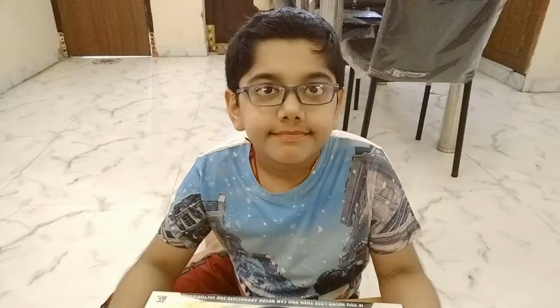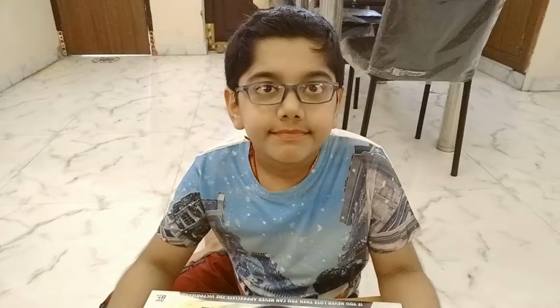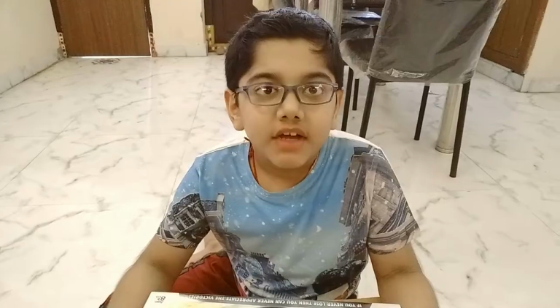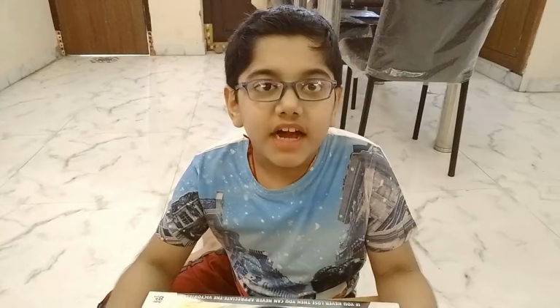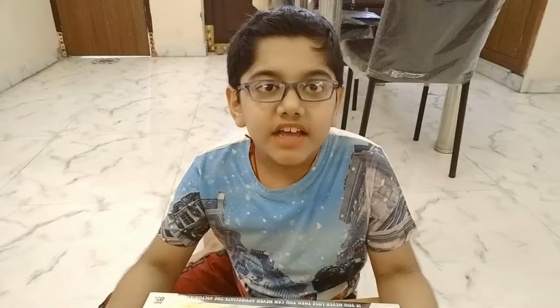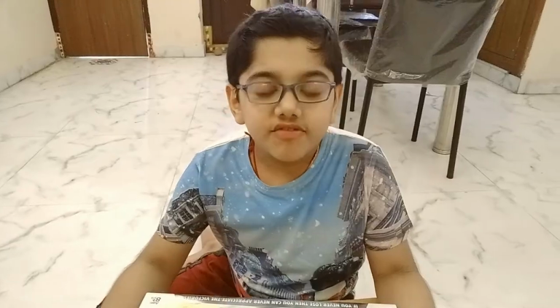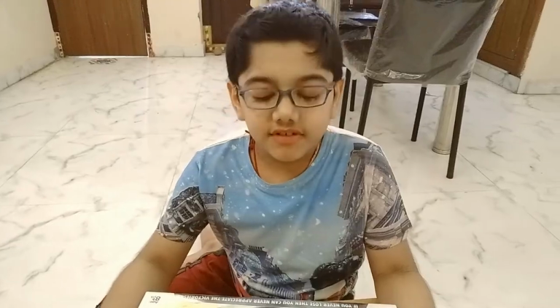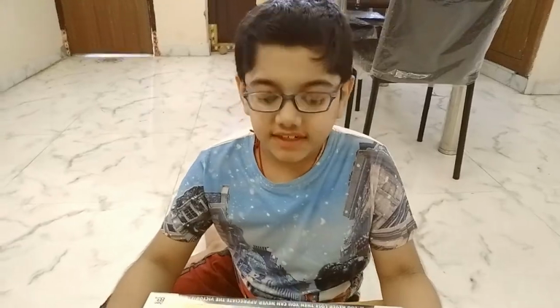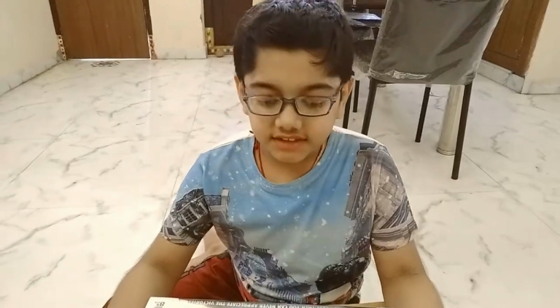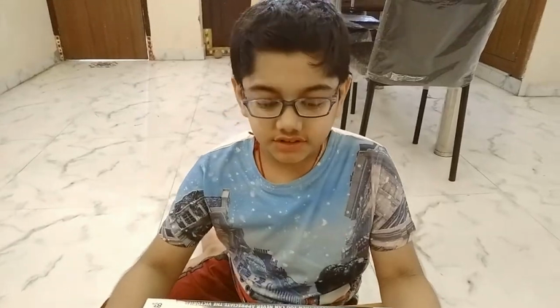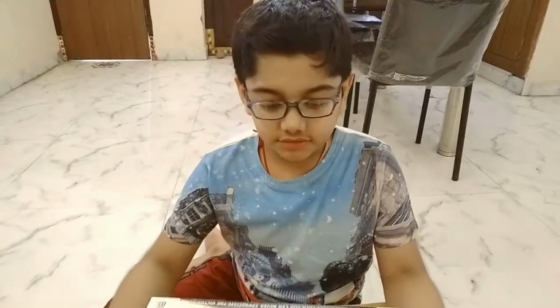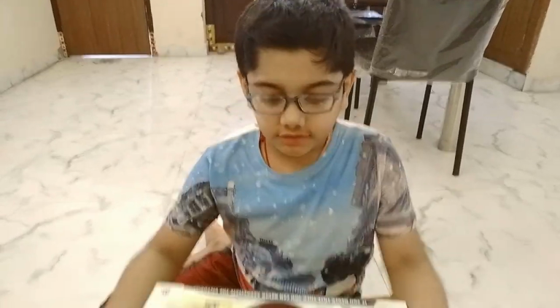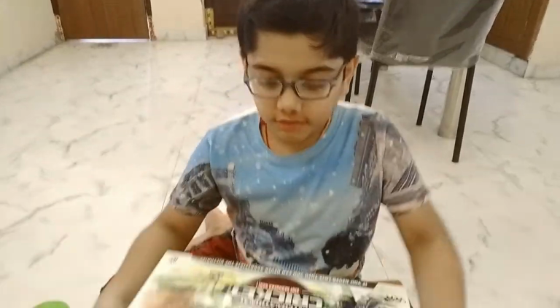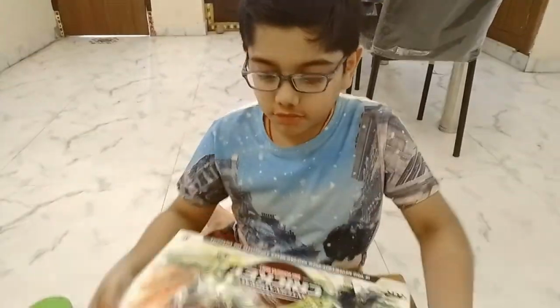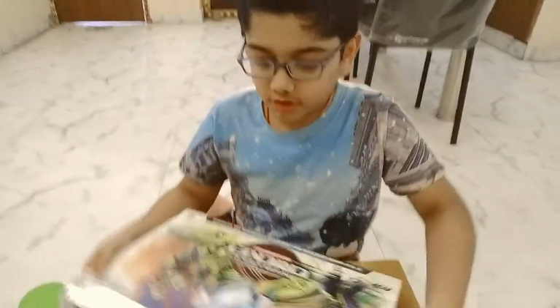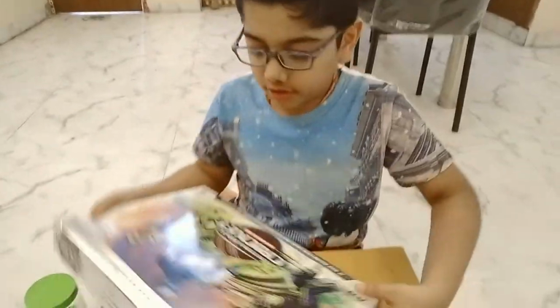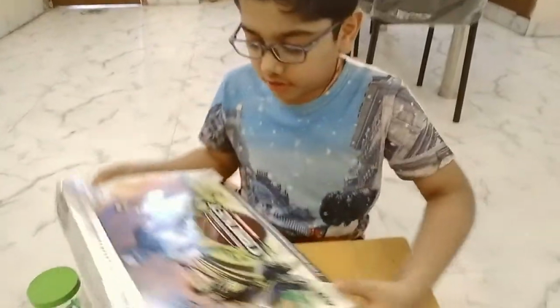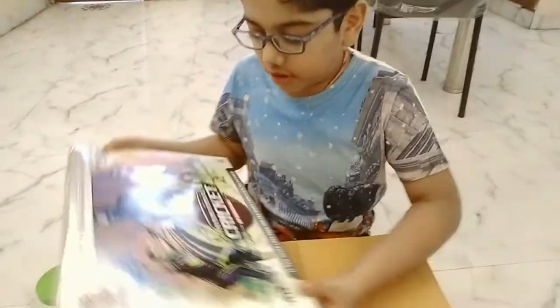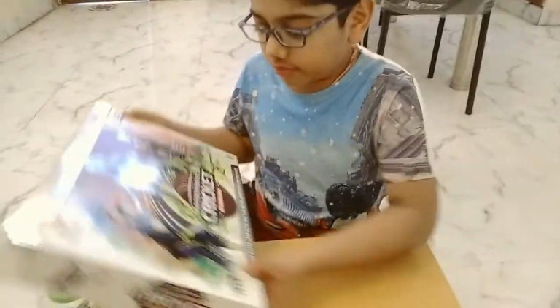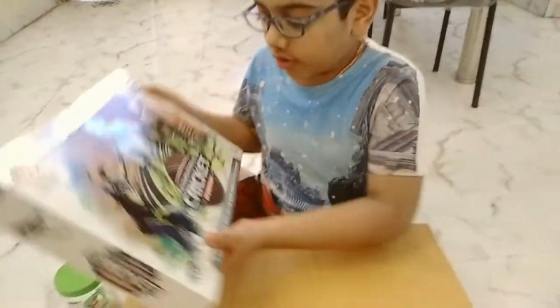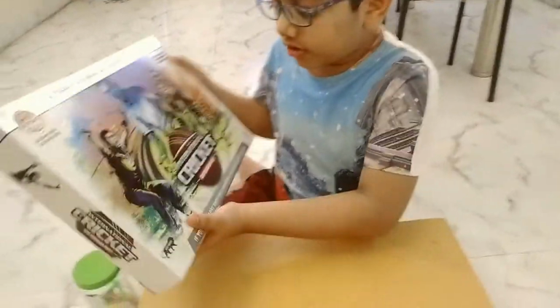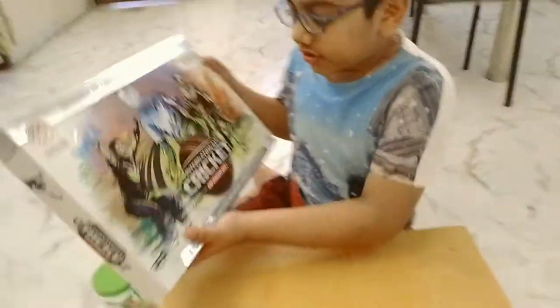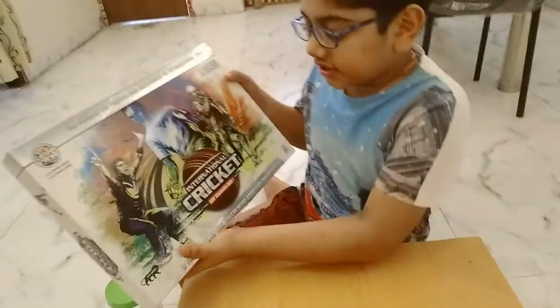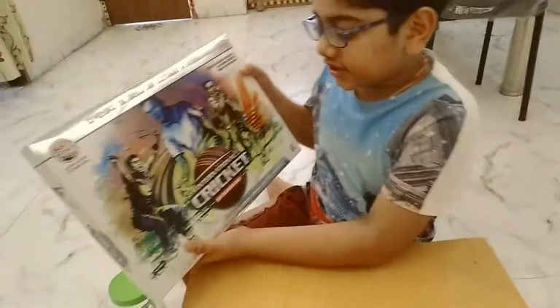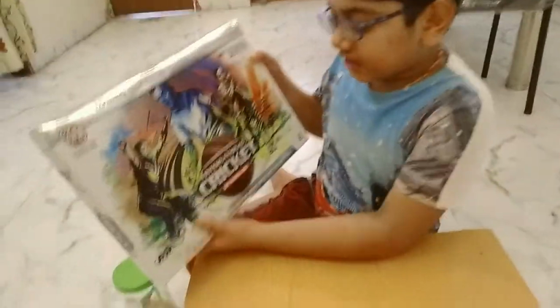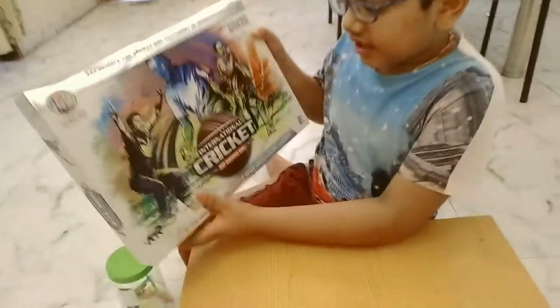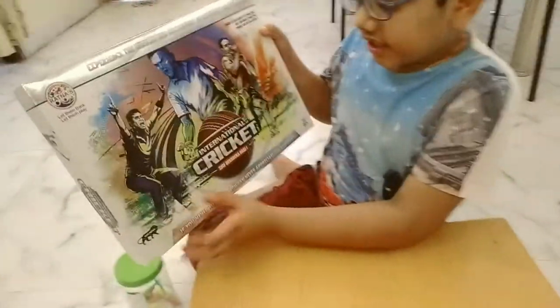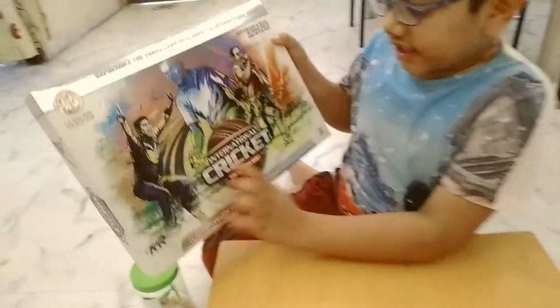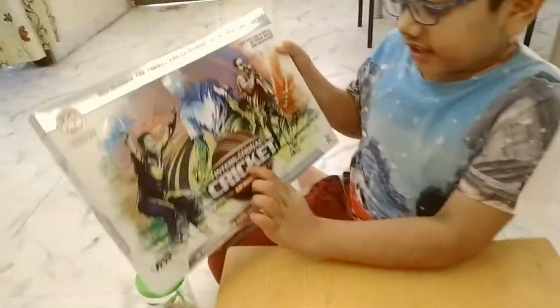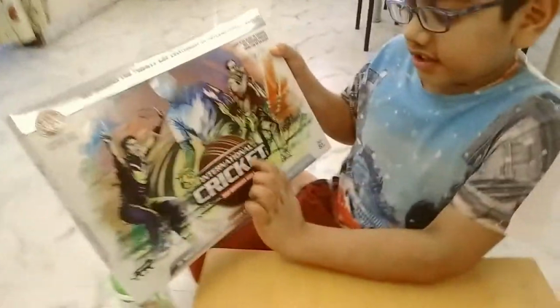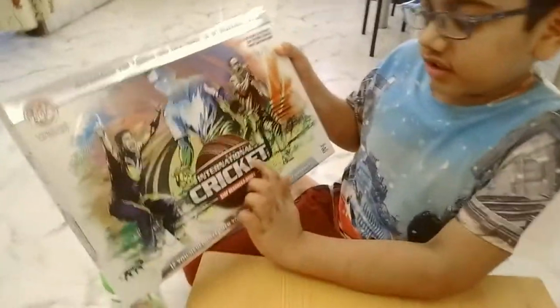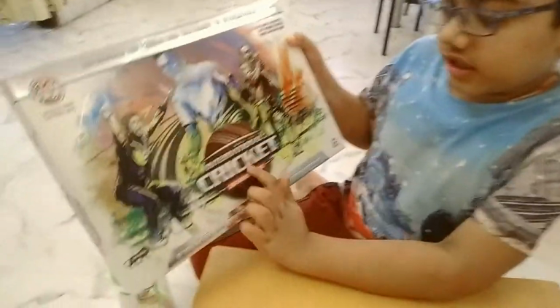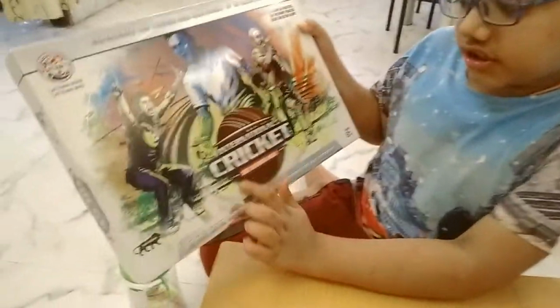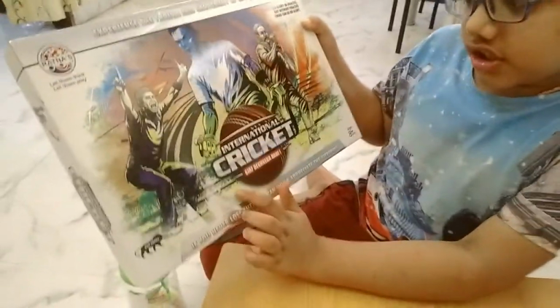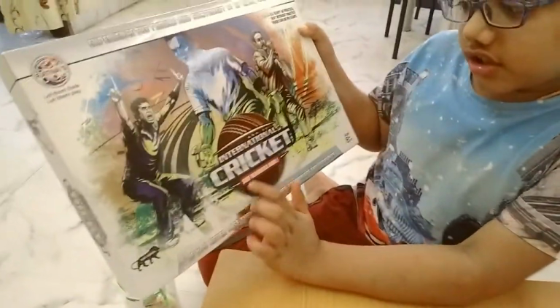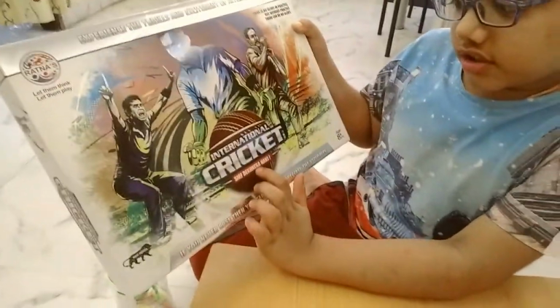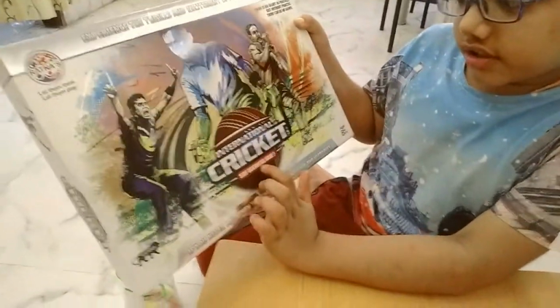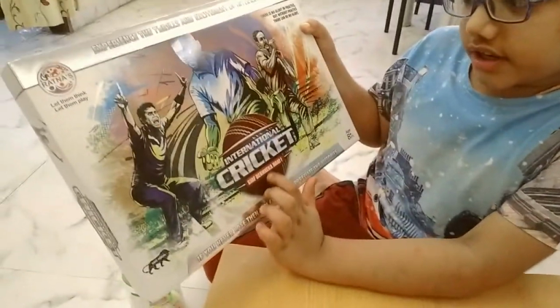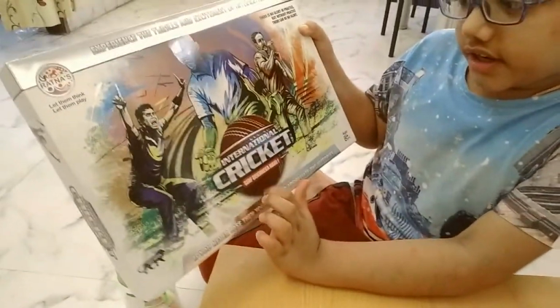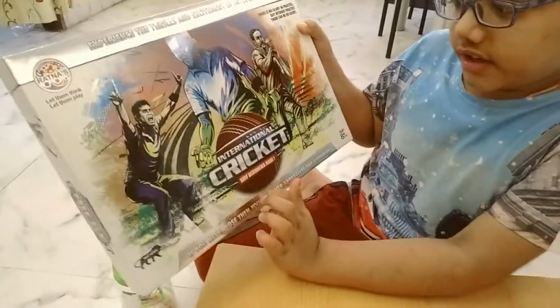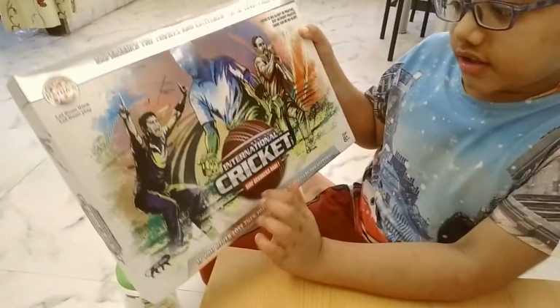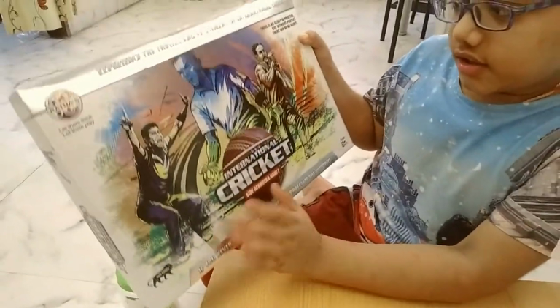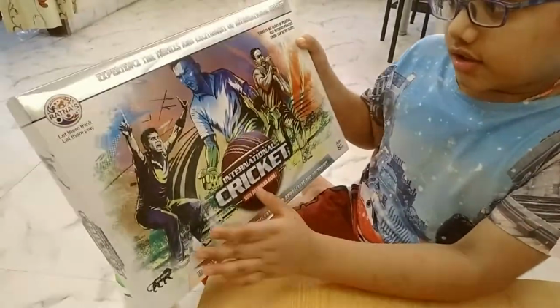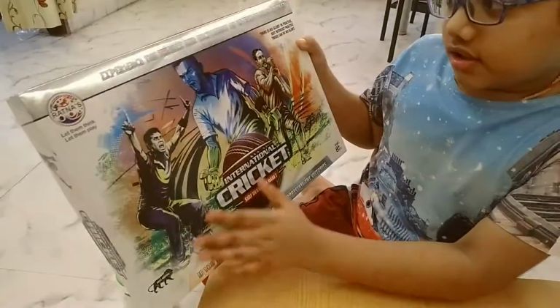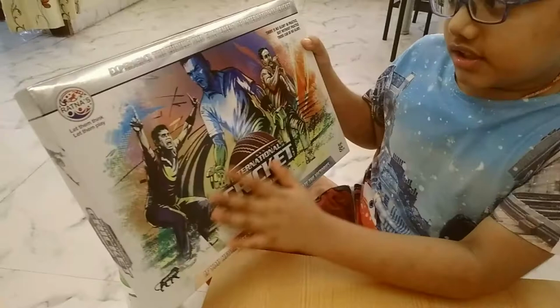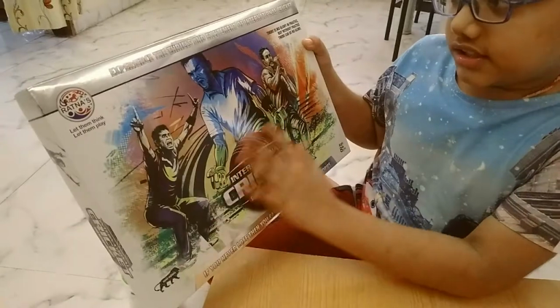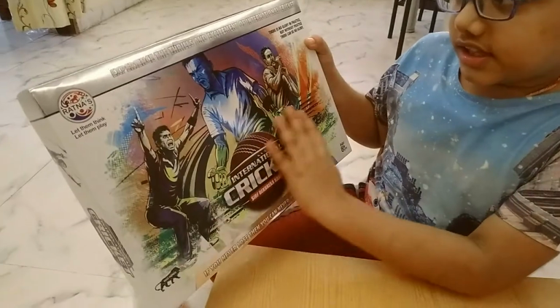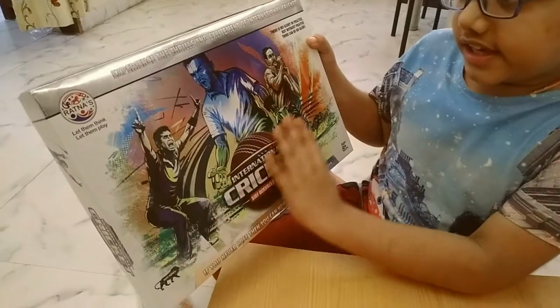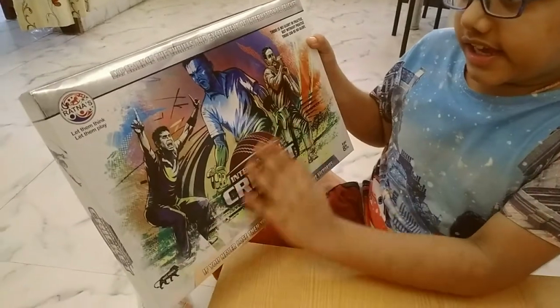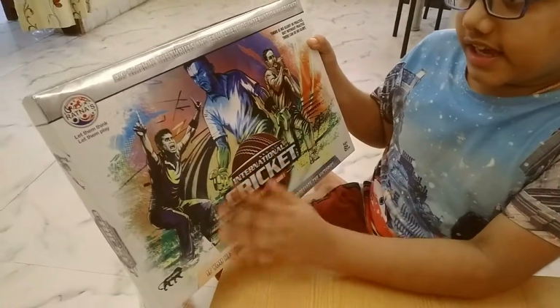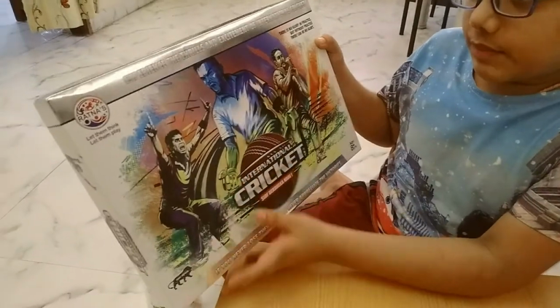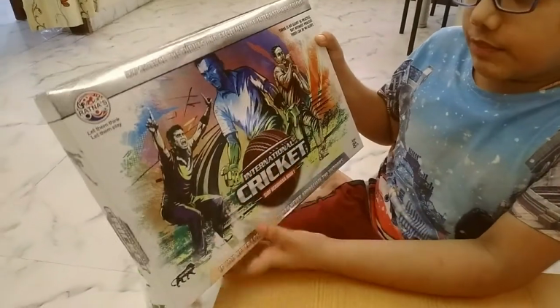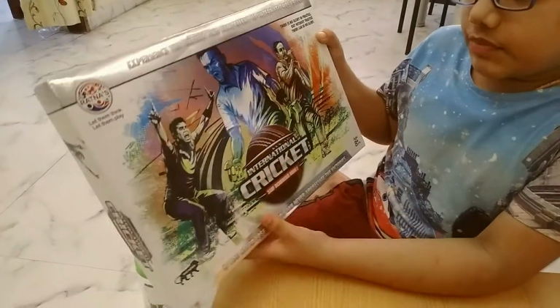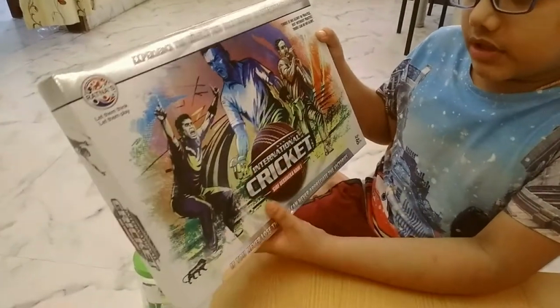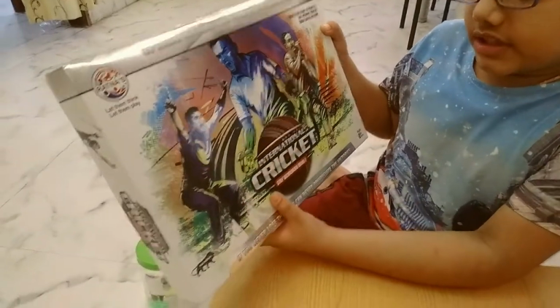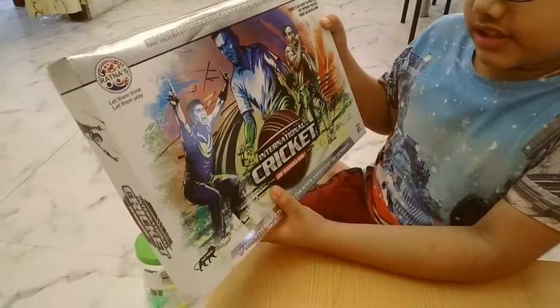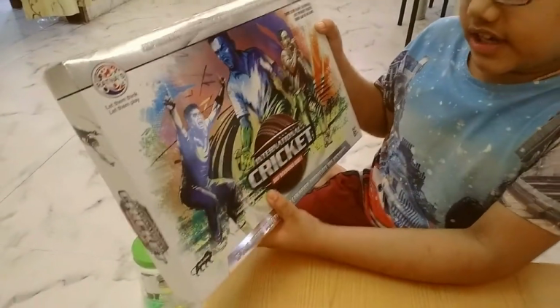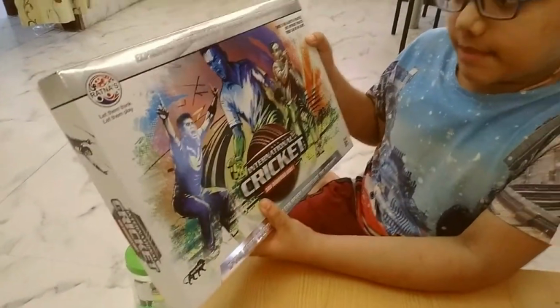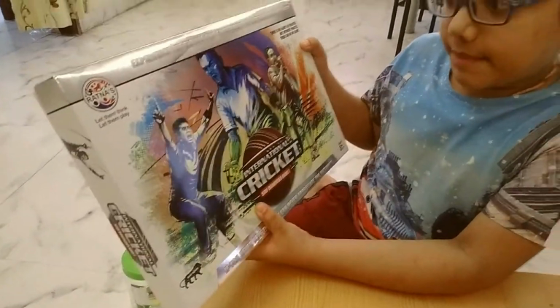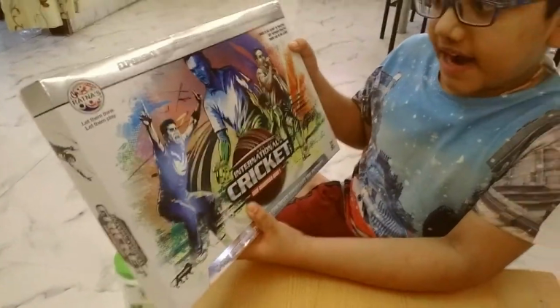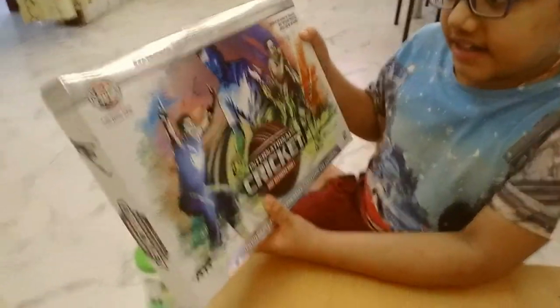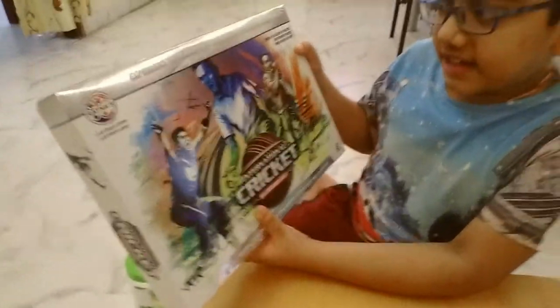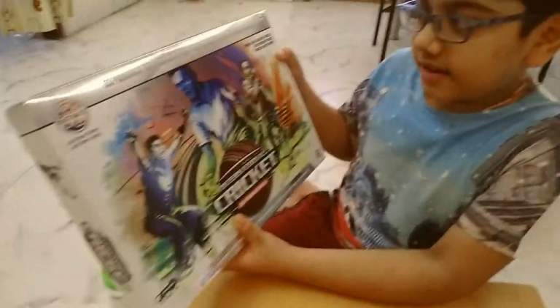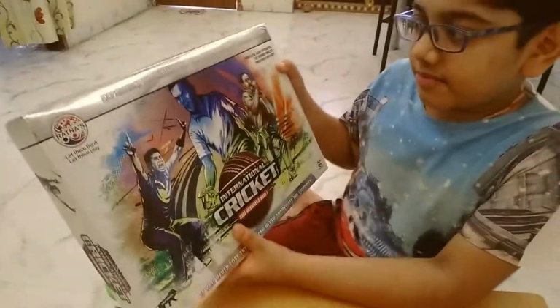Hi friends, today I am going to unbox this international cricket. It is a game — it is like a mad game.